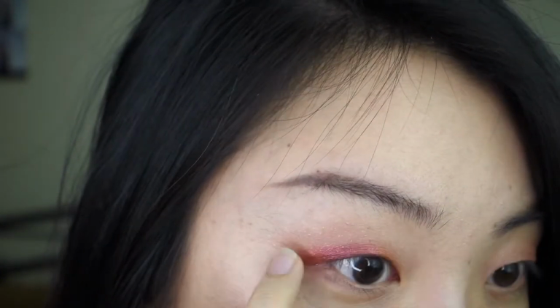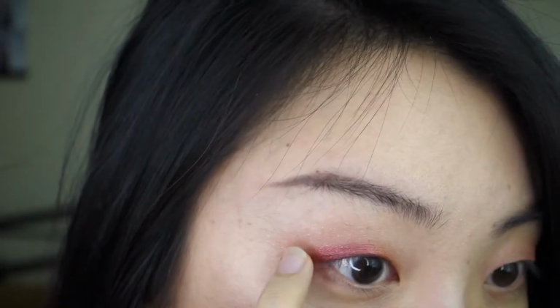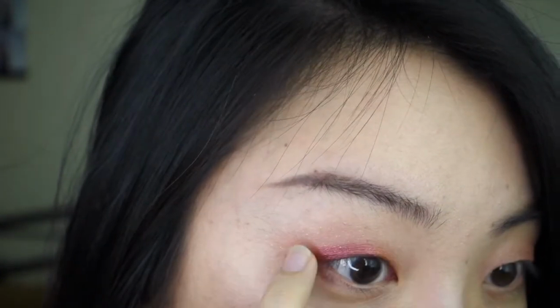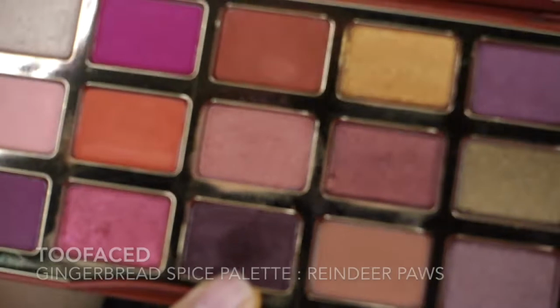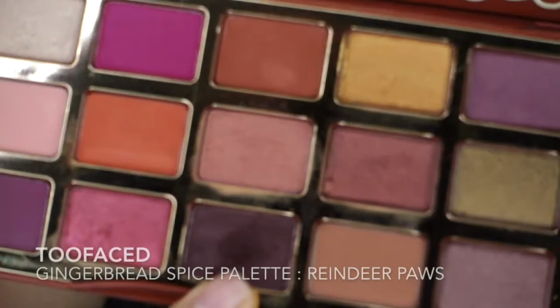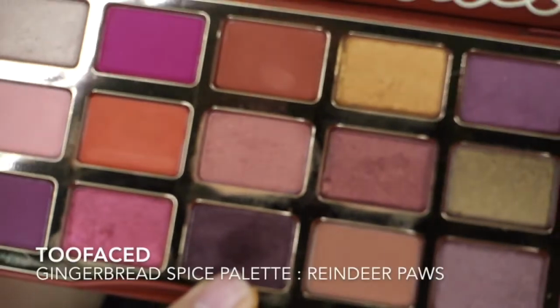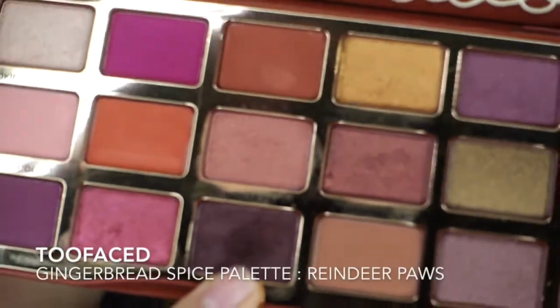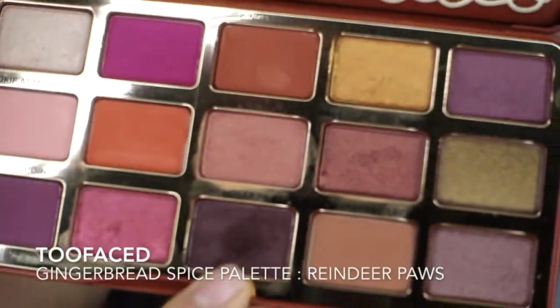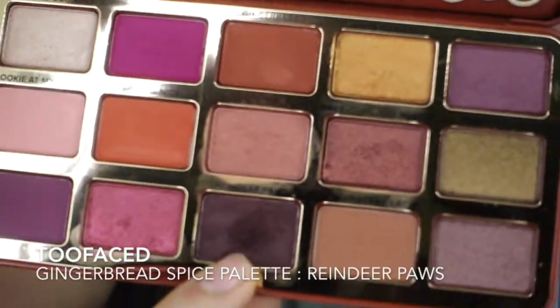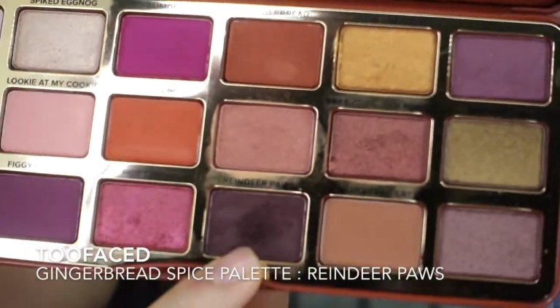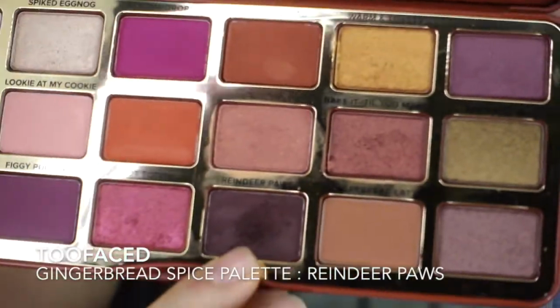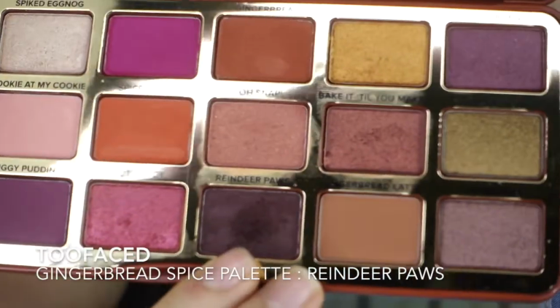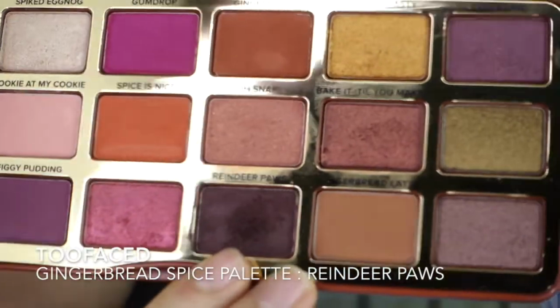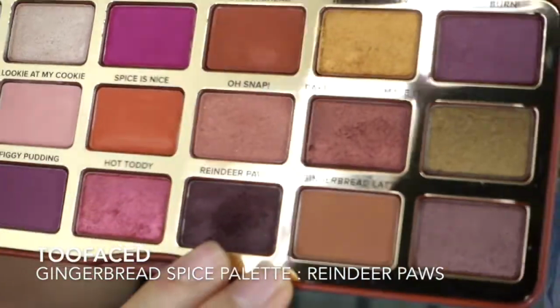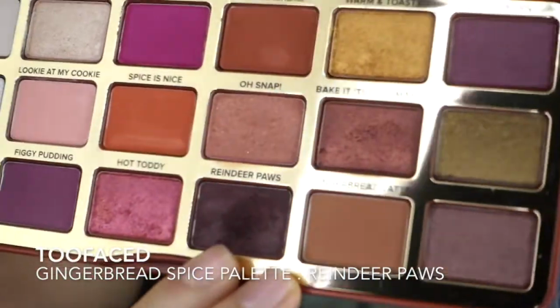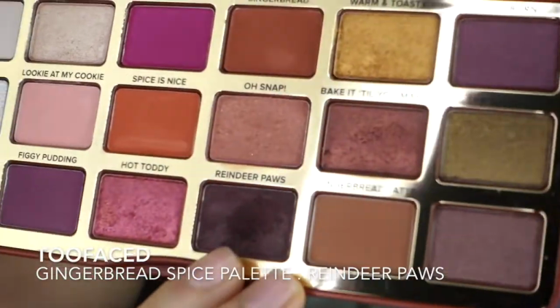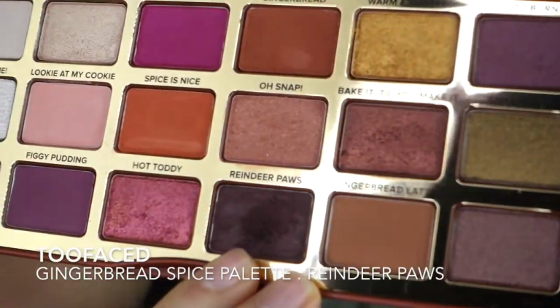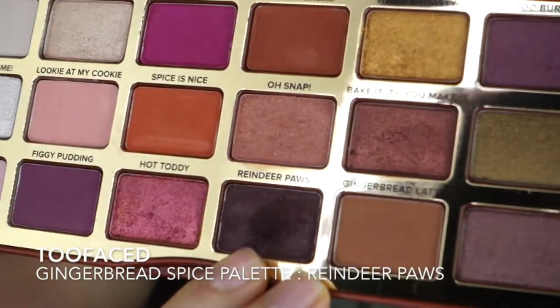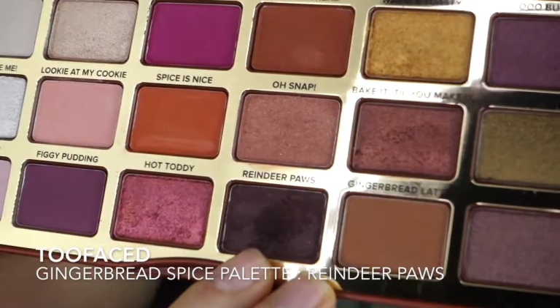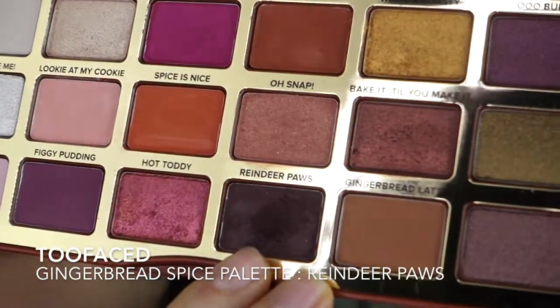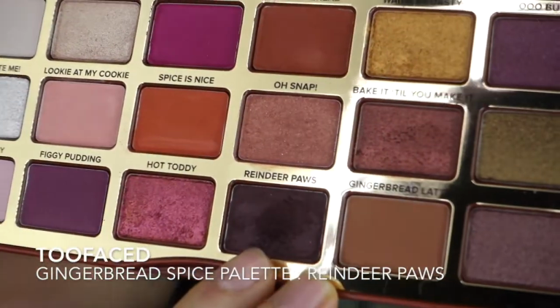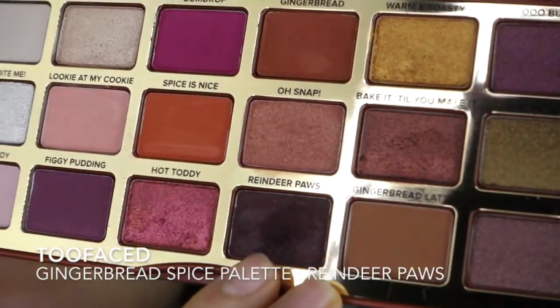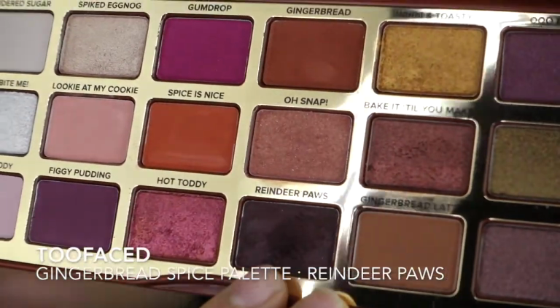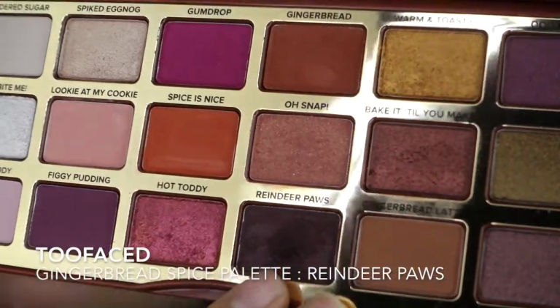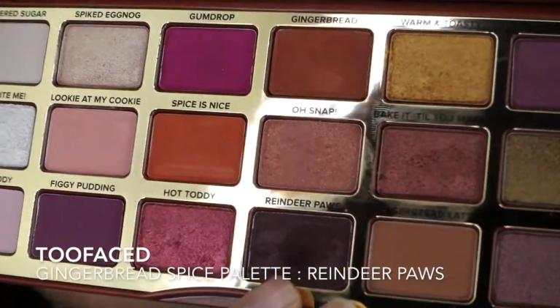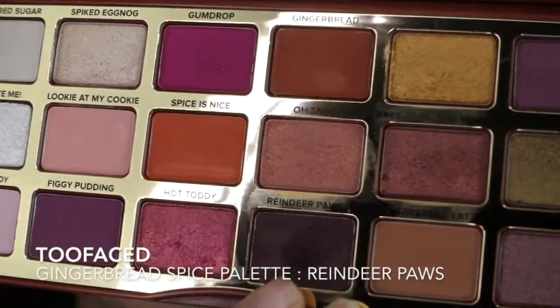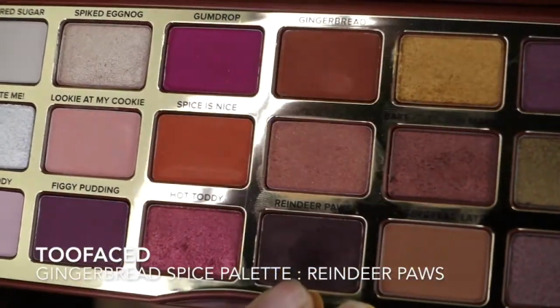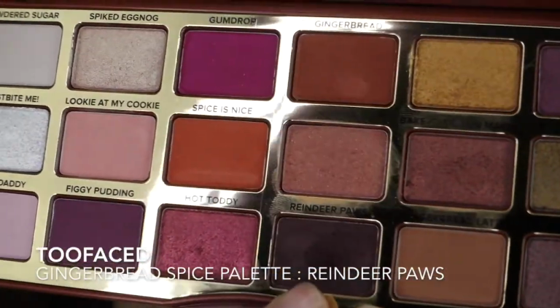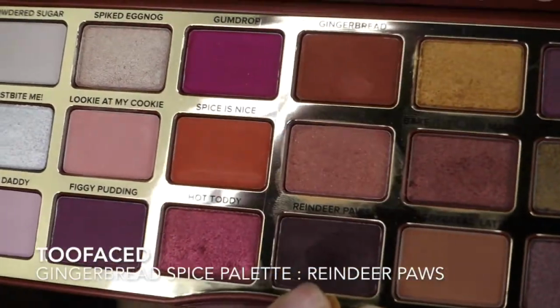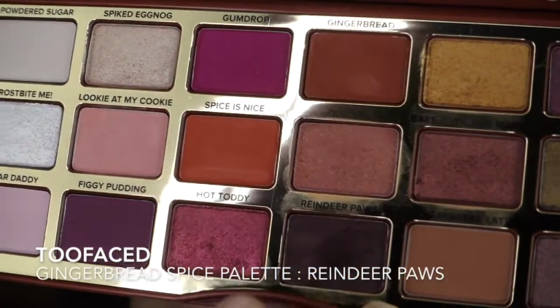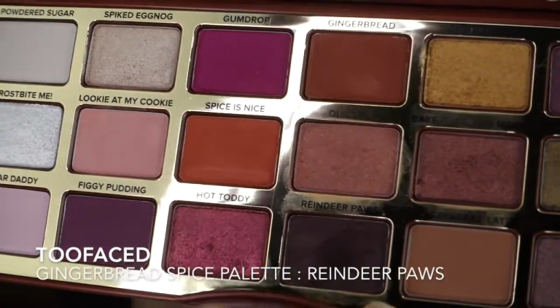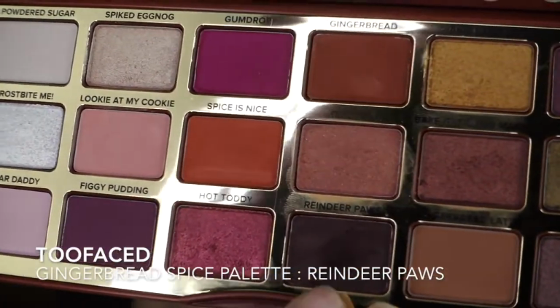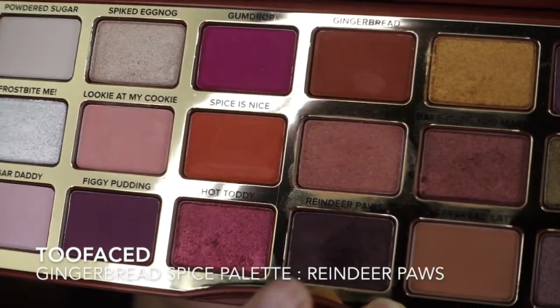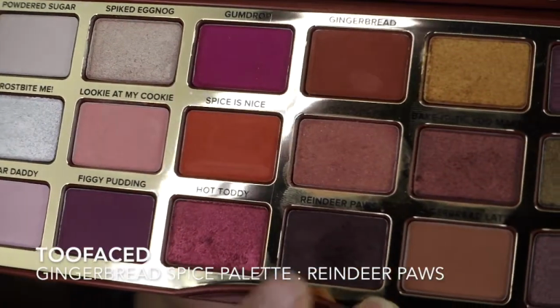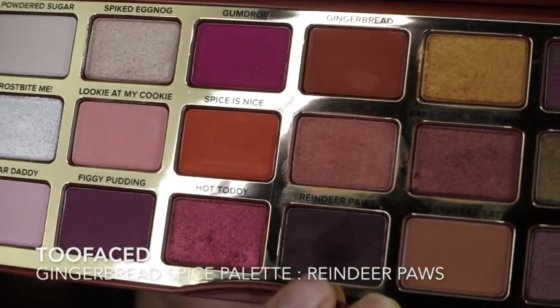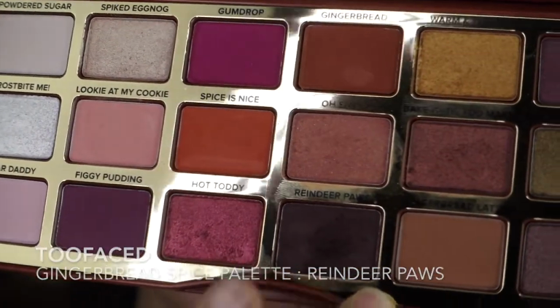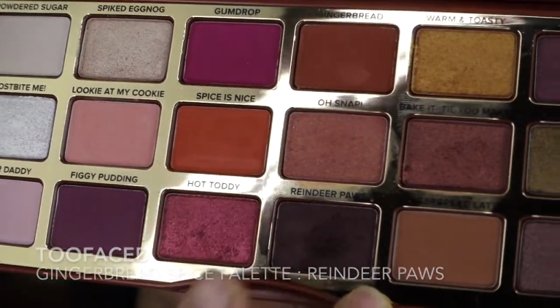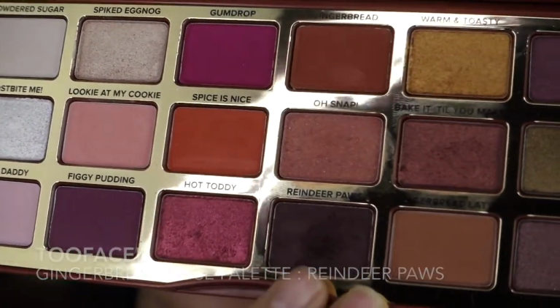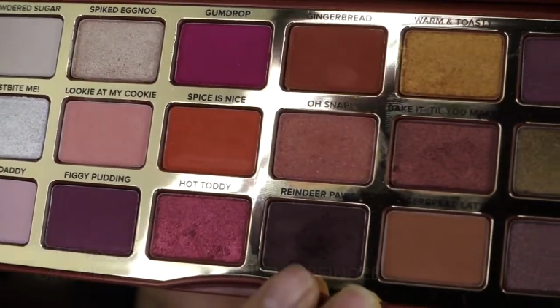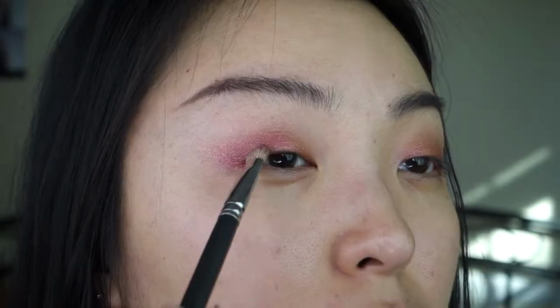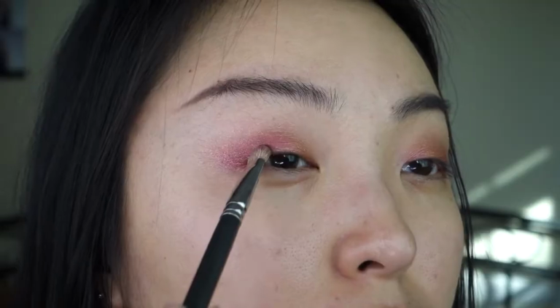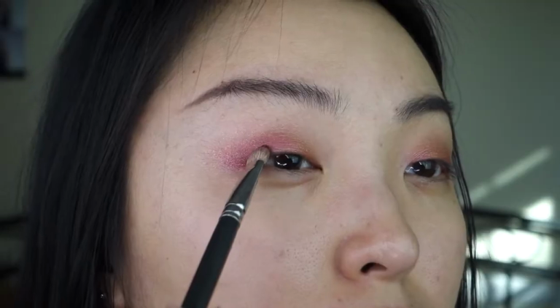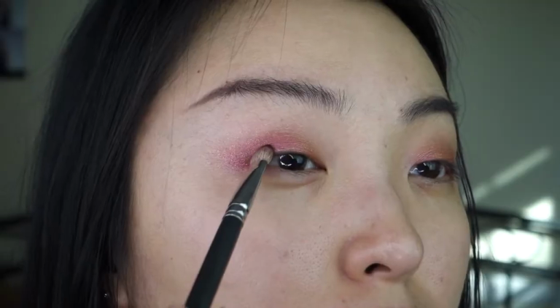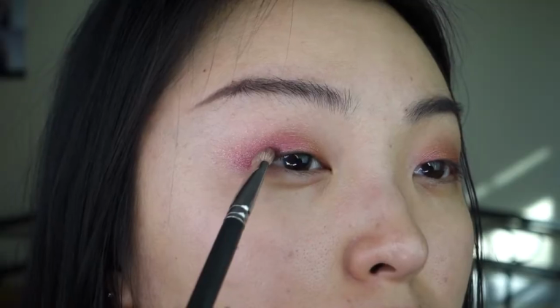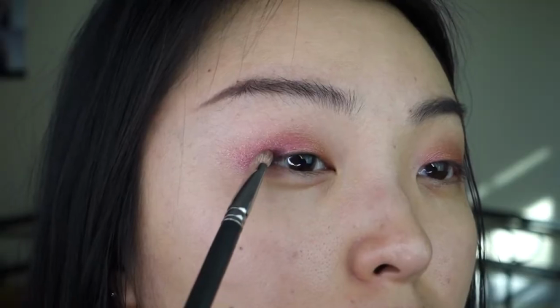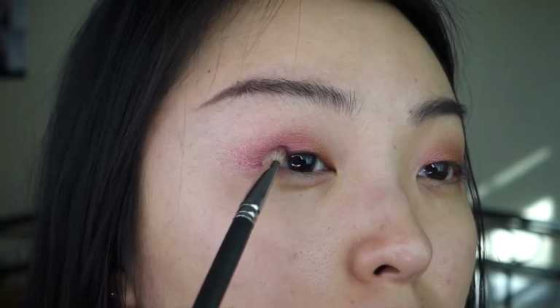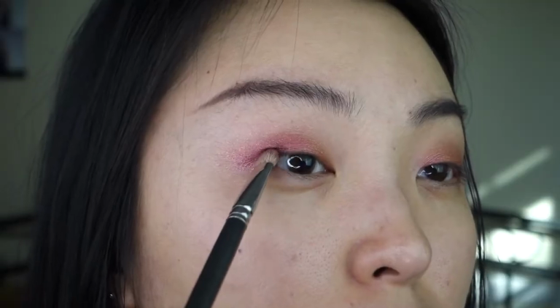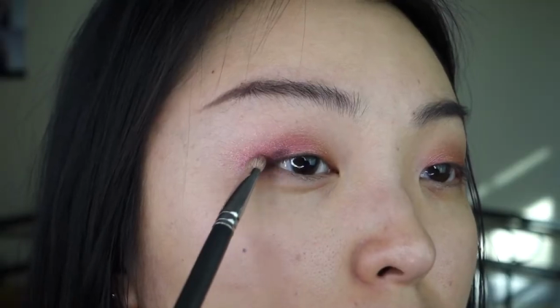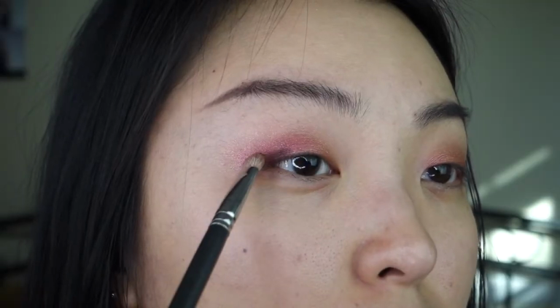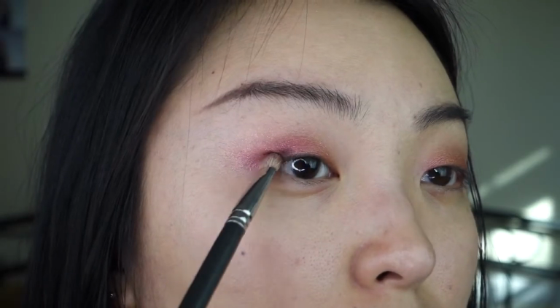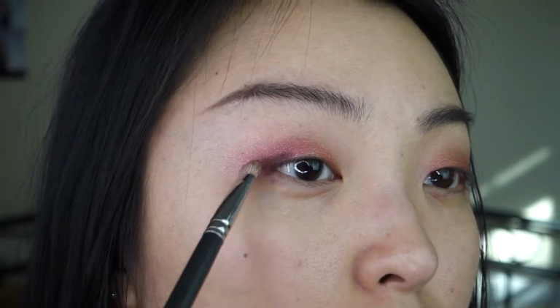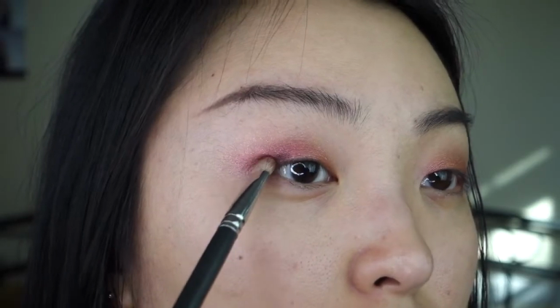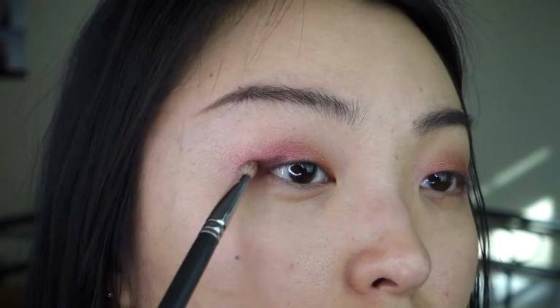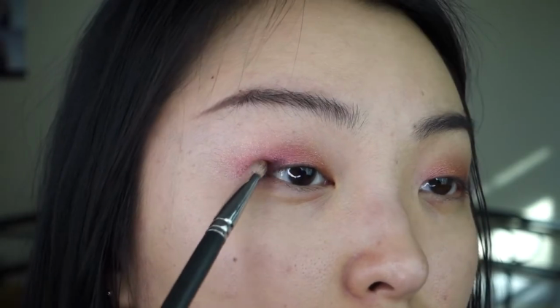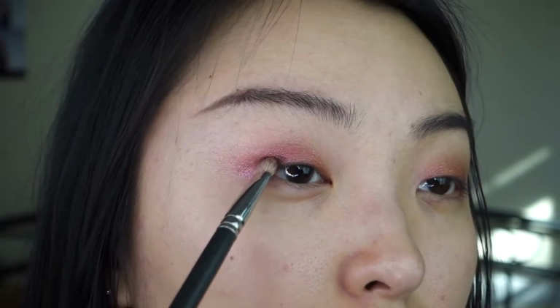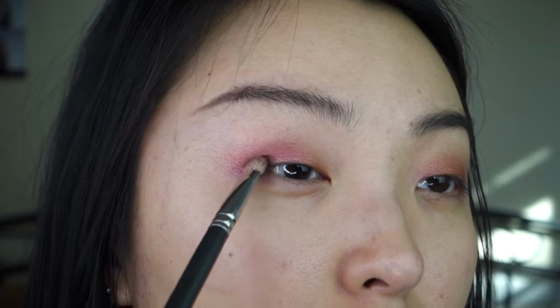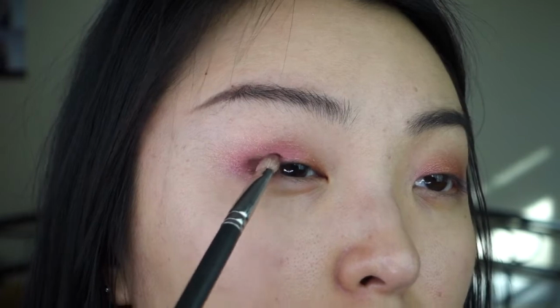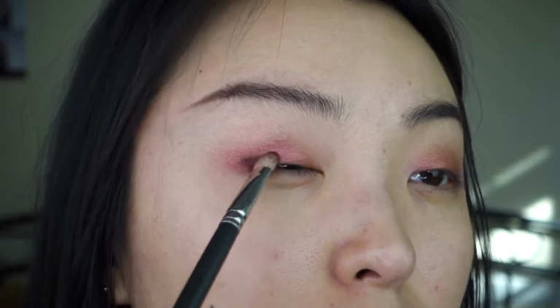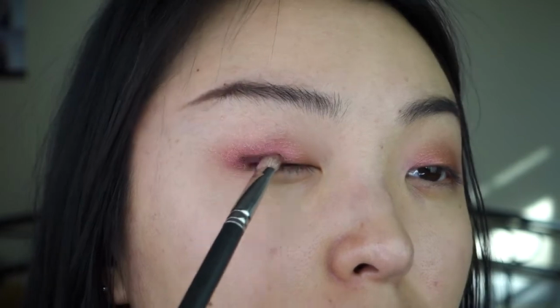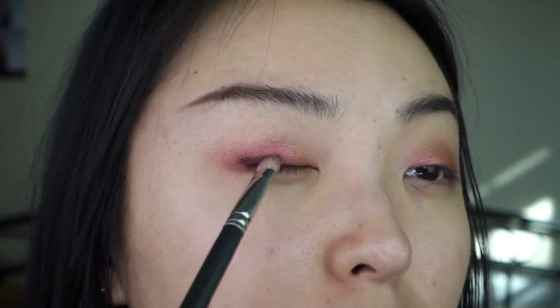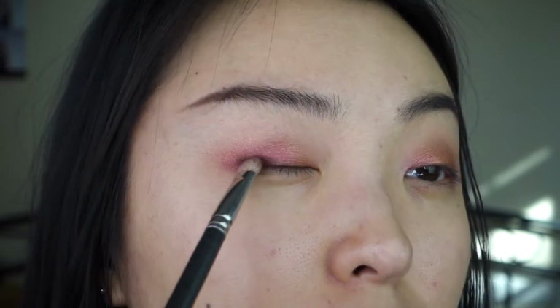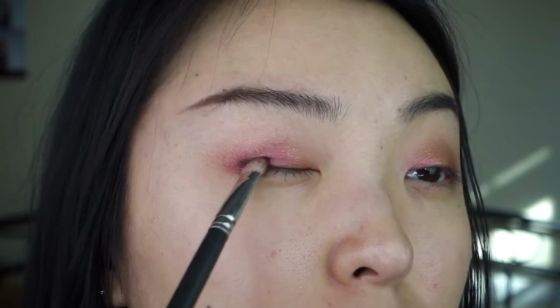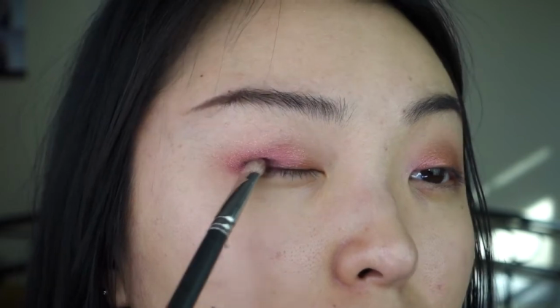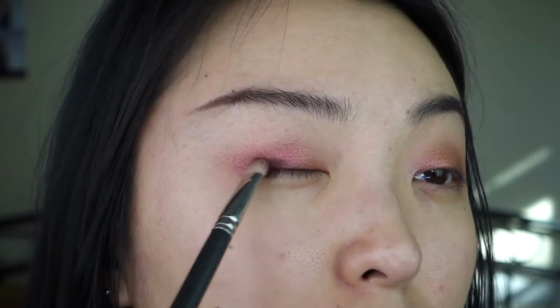Now I'm going in with Reindeer Paws. This is a dark brown color and I'm pretty much lining my eyes with it.